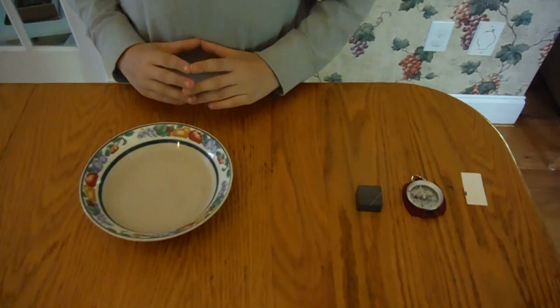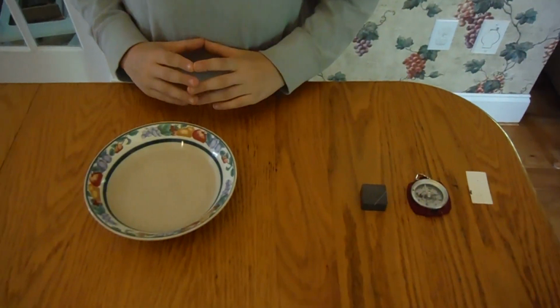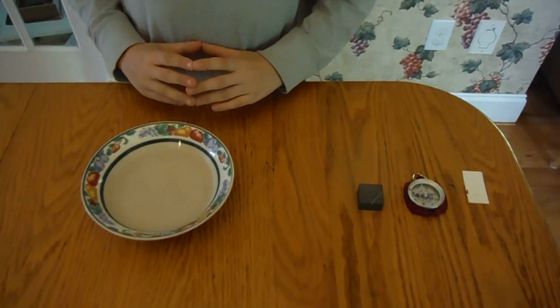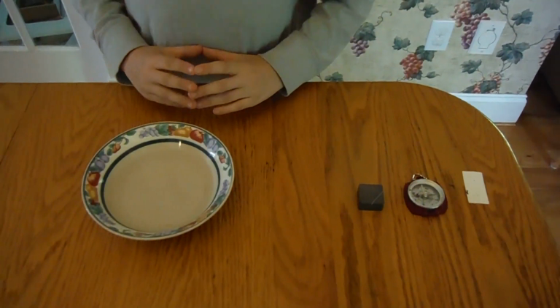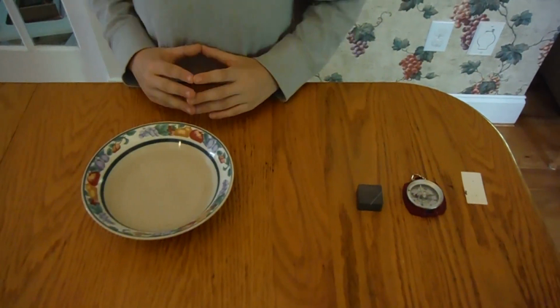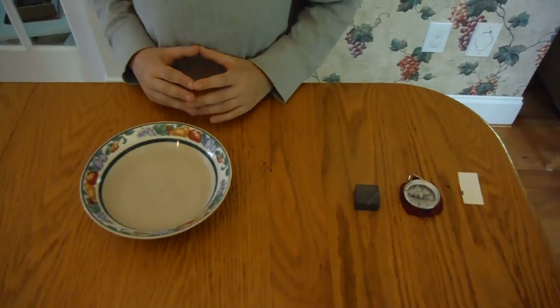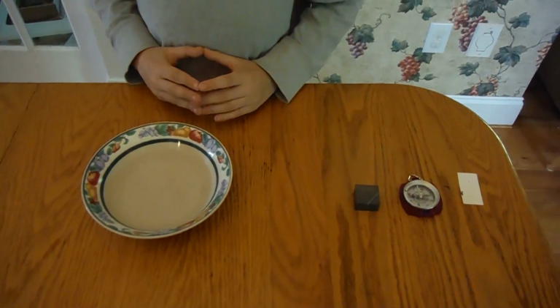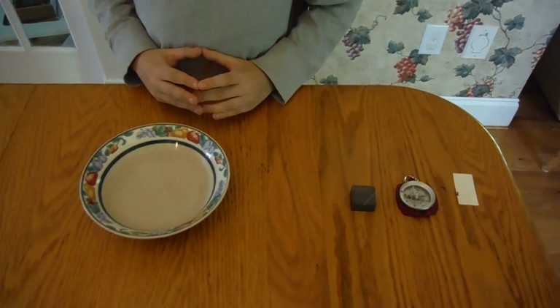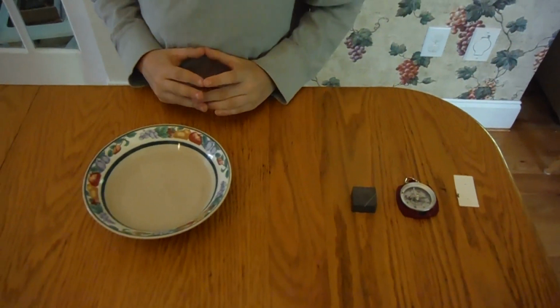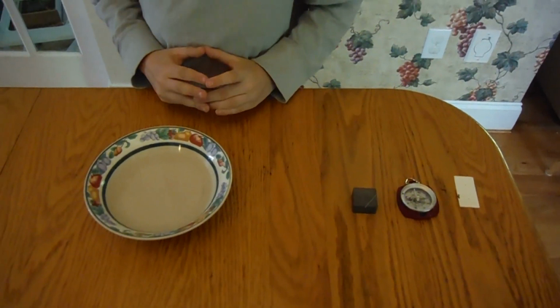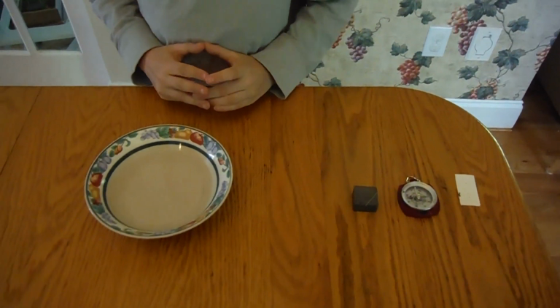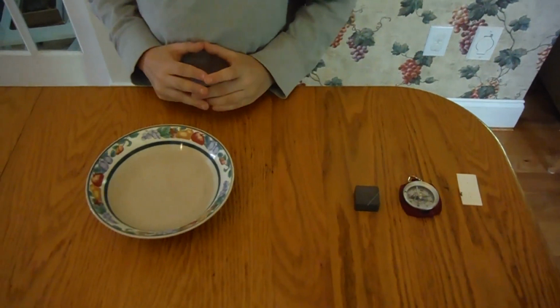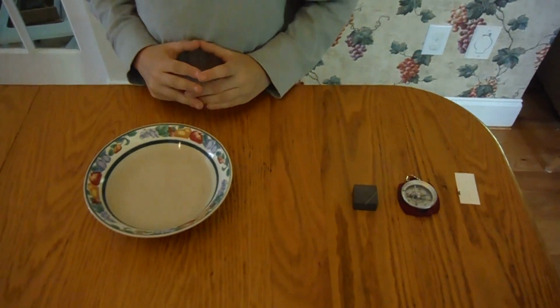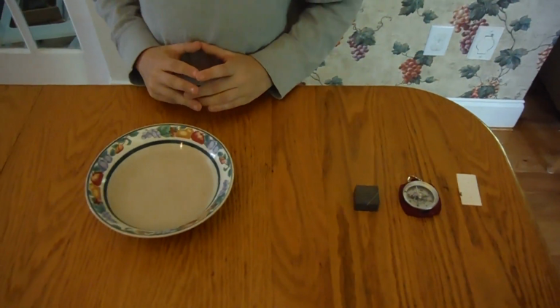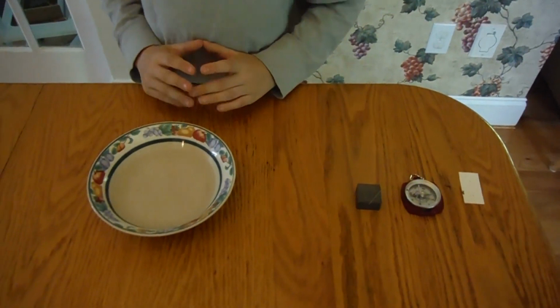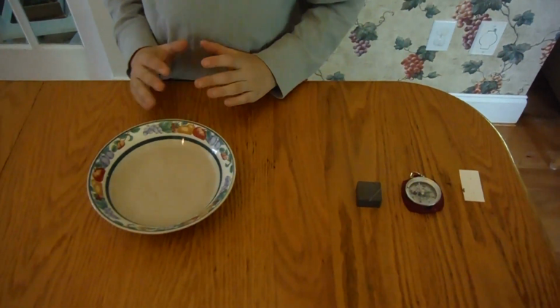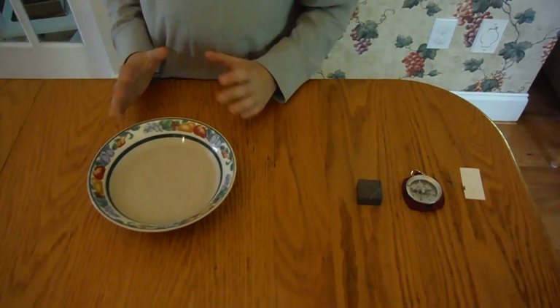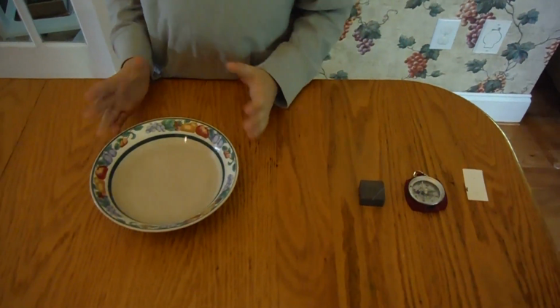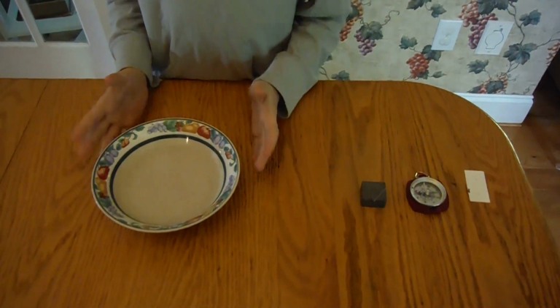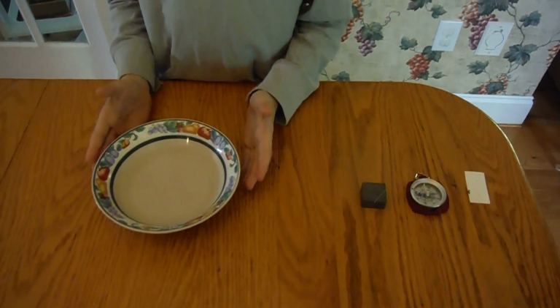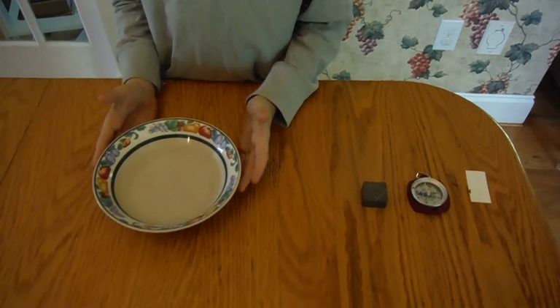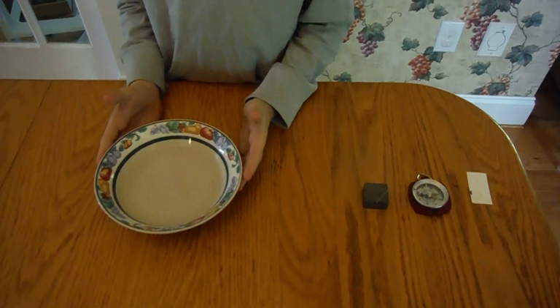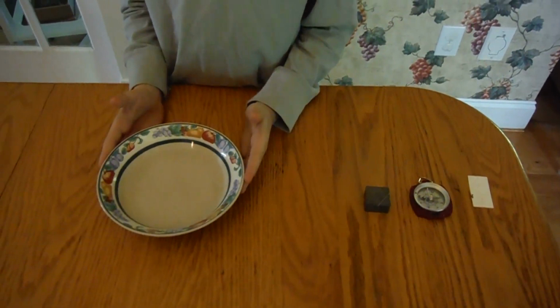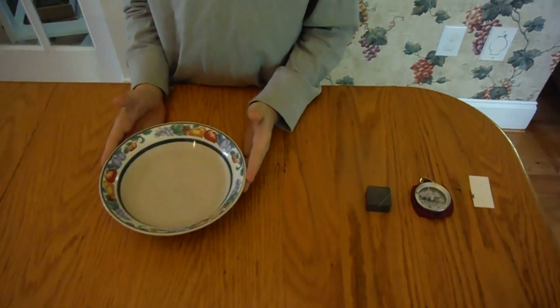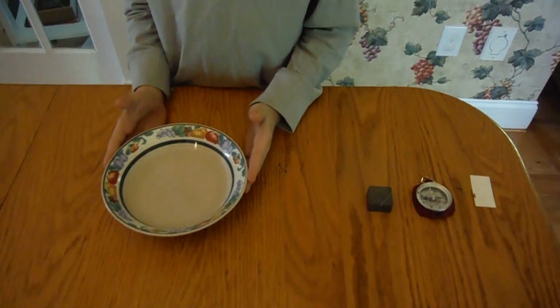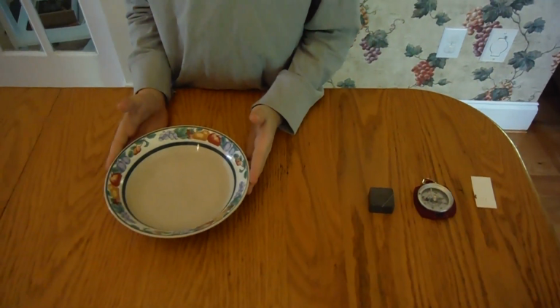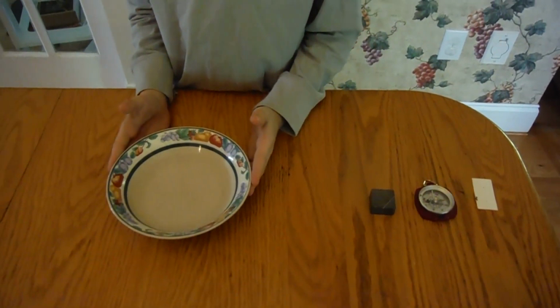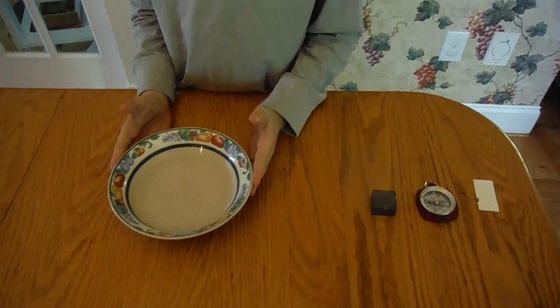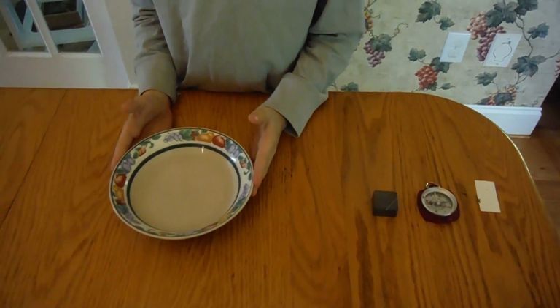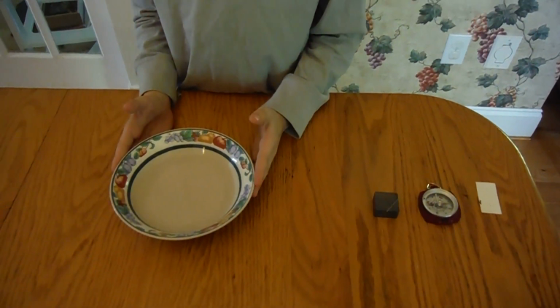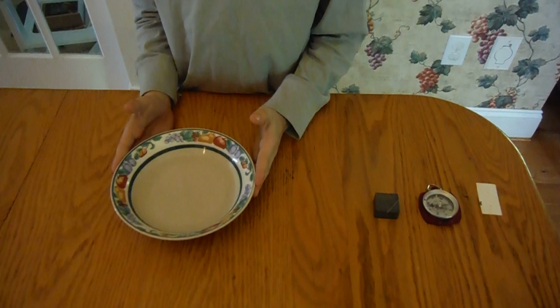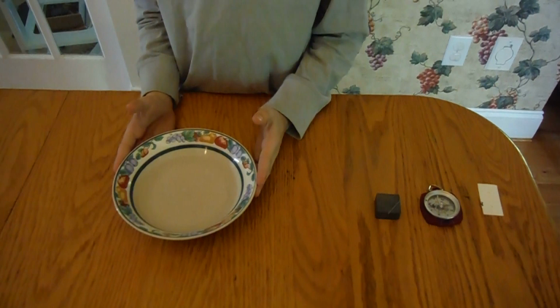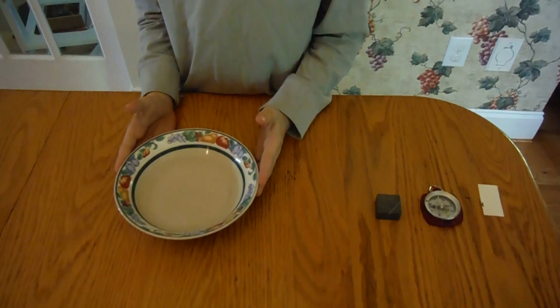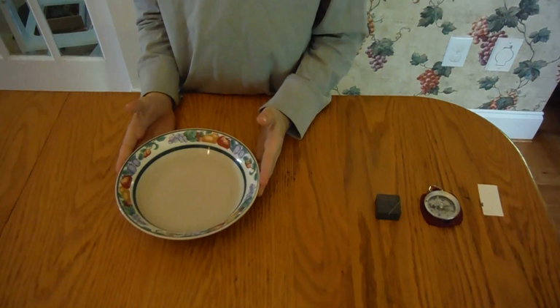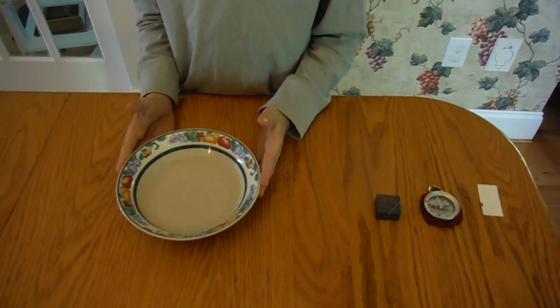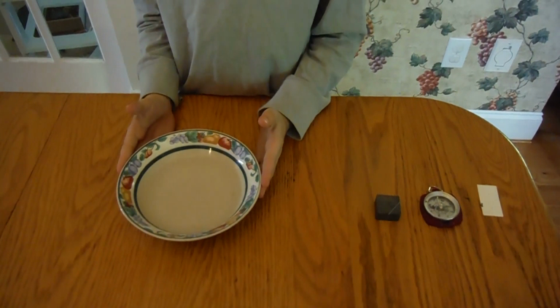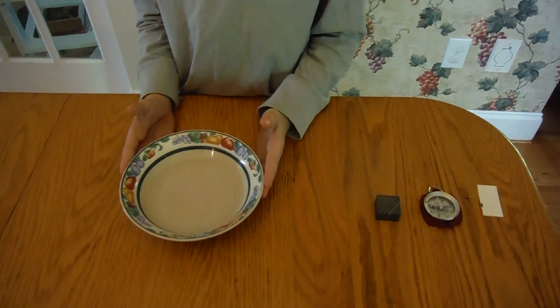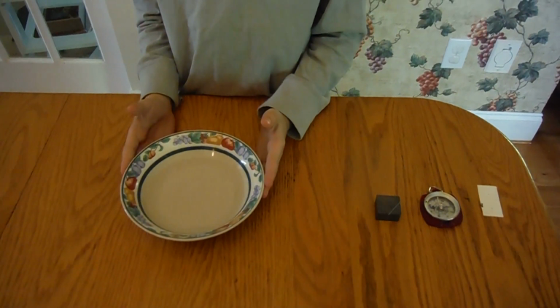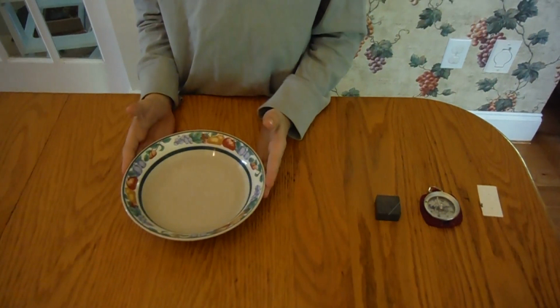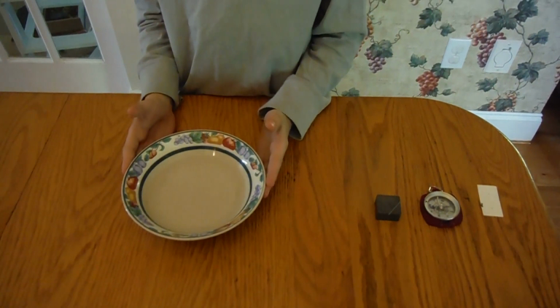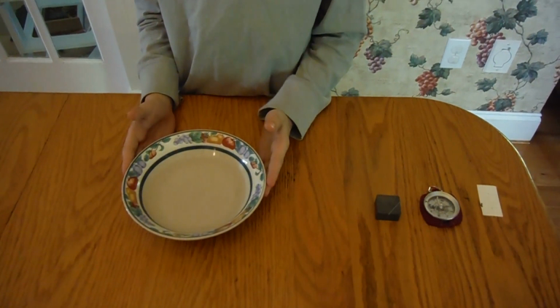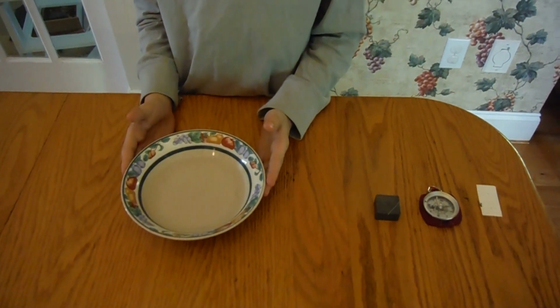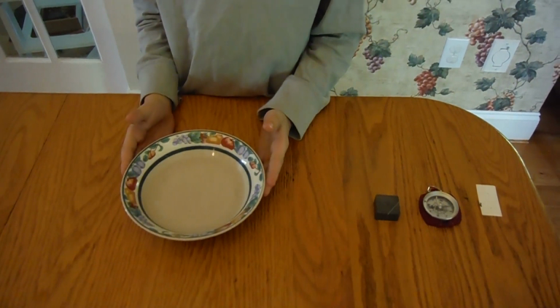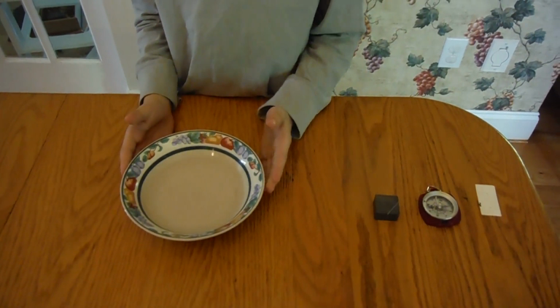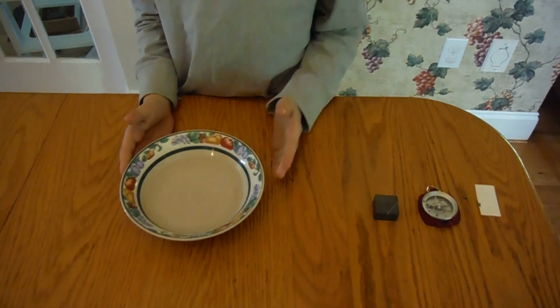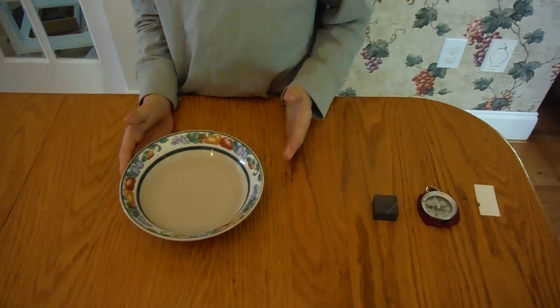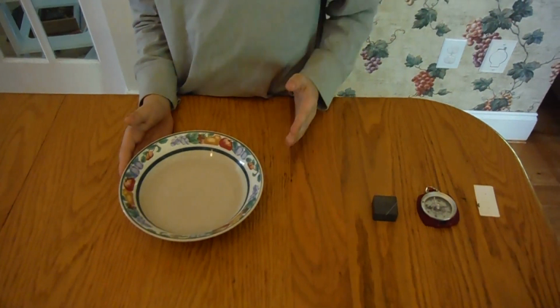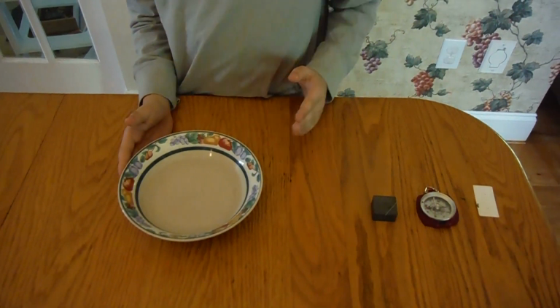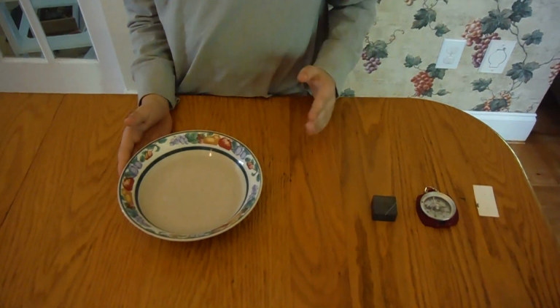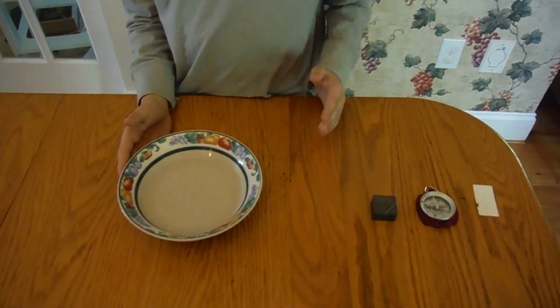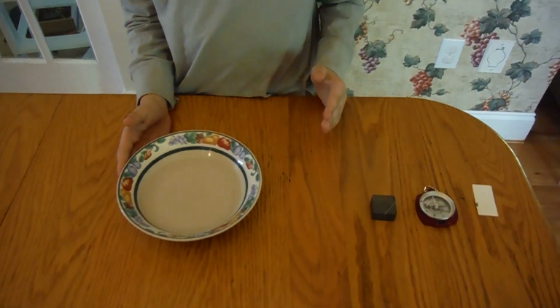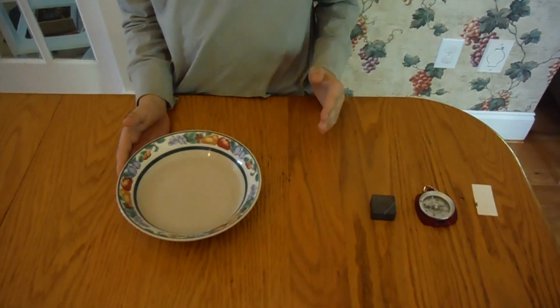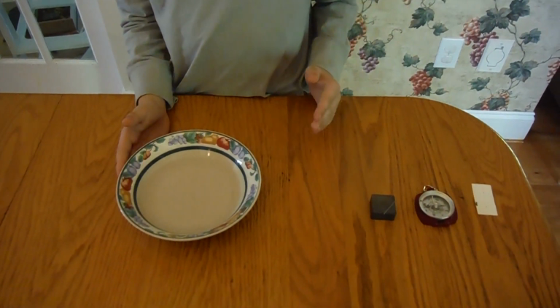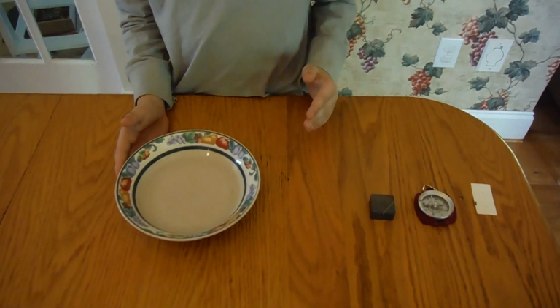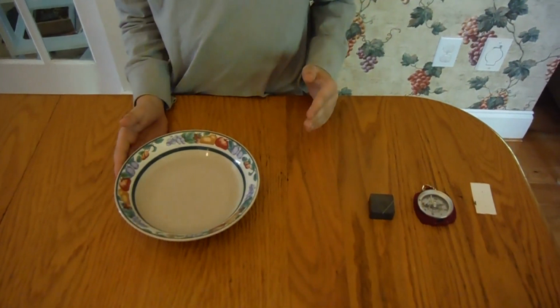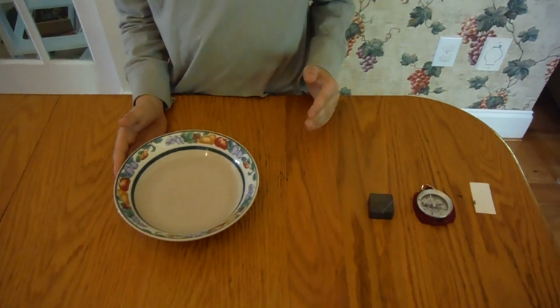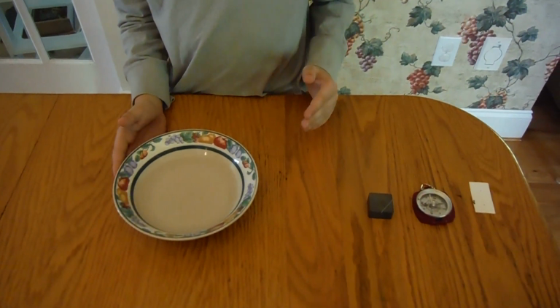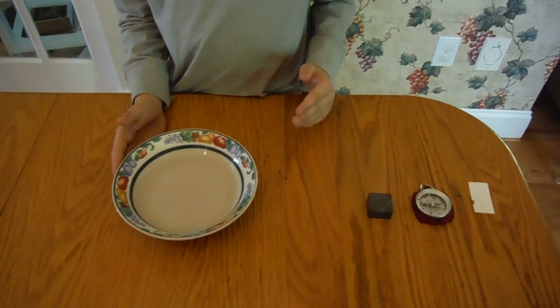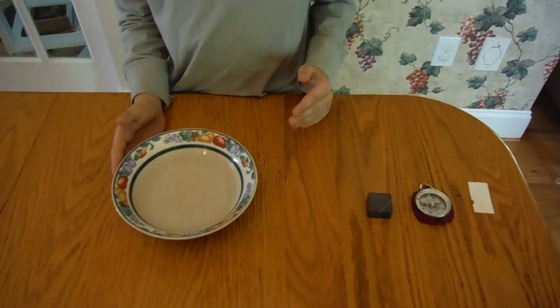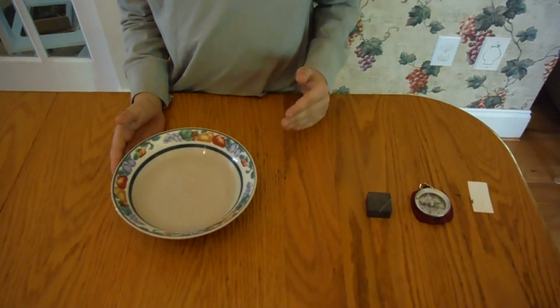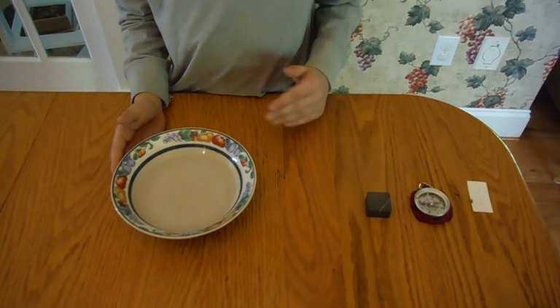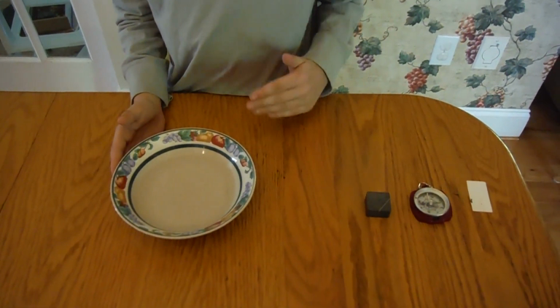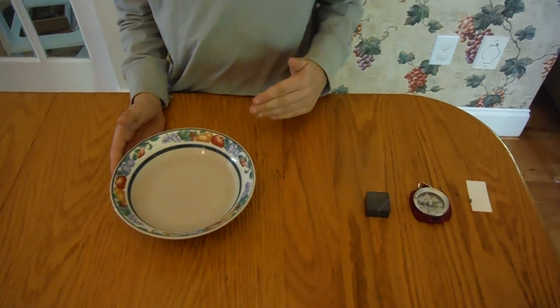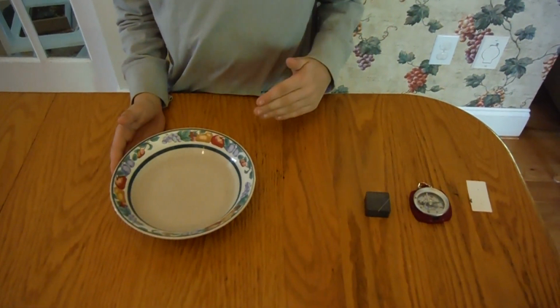Hello. Today I'm going to be showing you how to make a magnetic compass using materials you most likely have in your house.